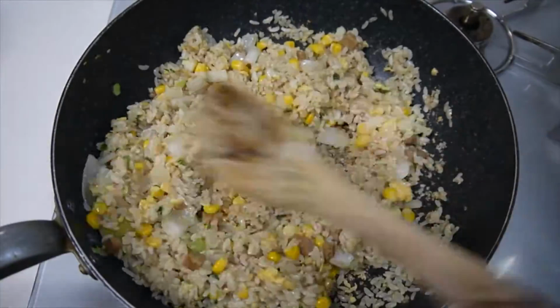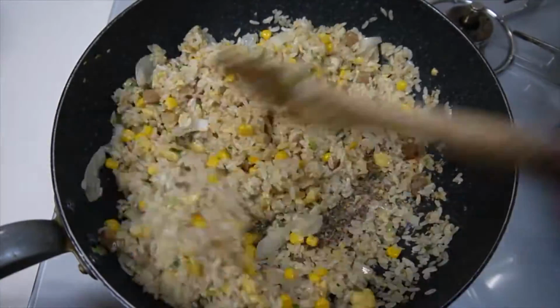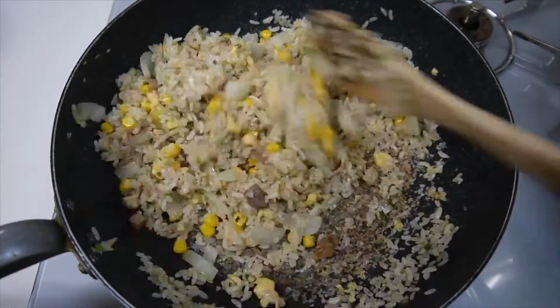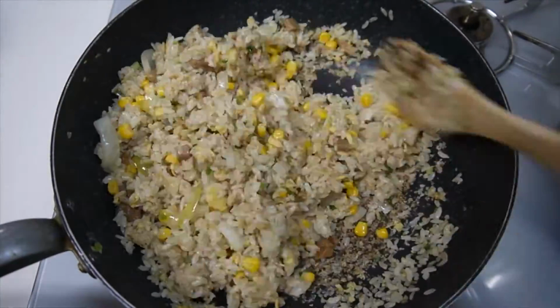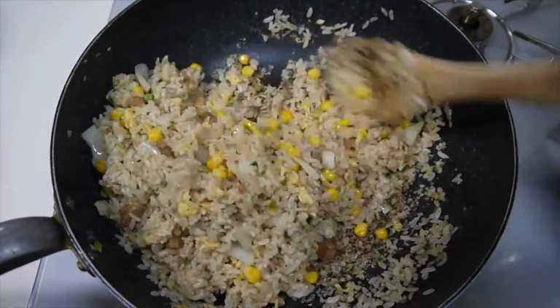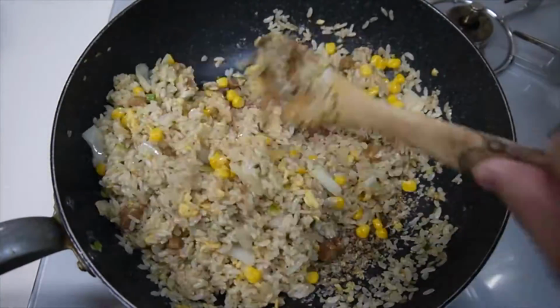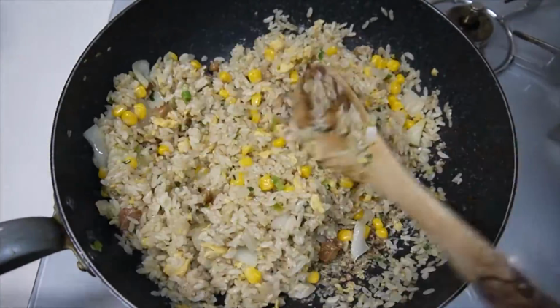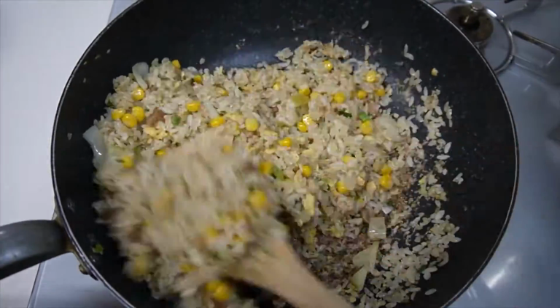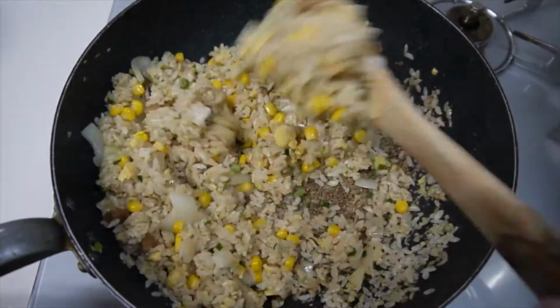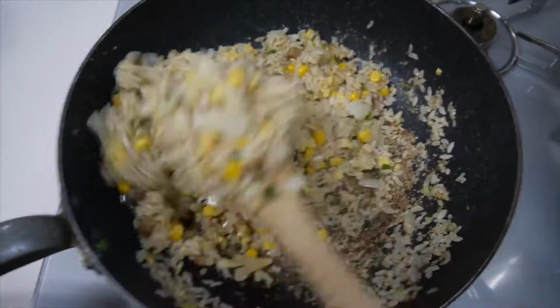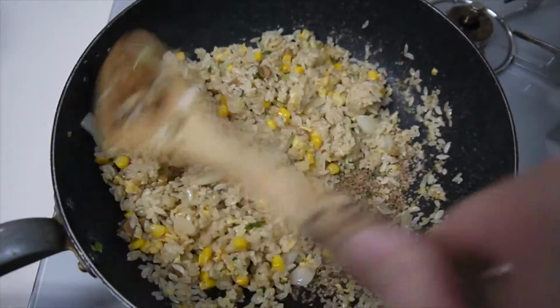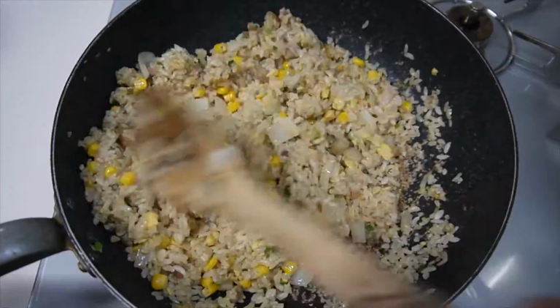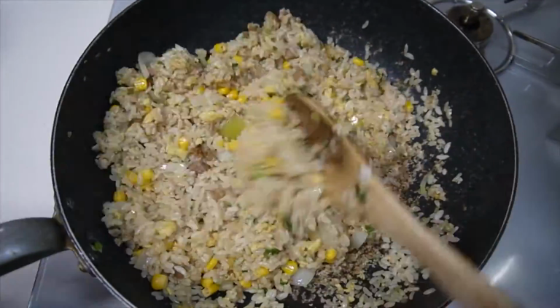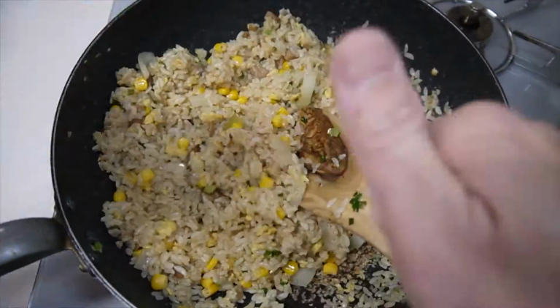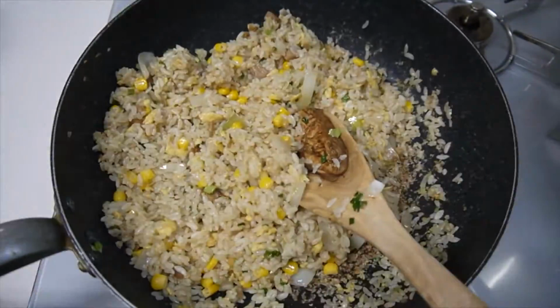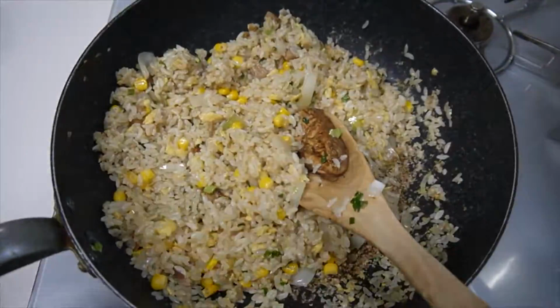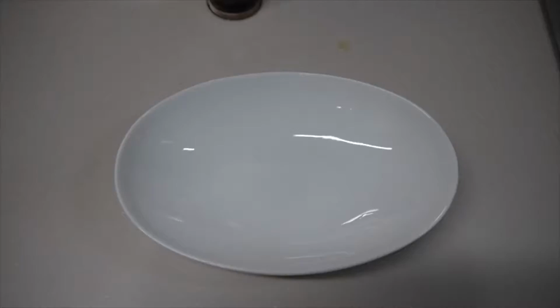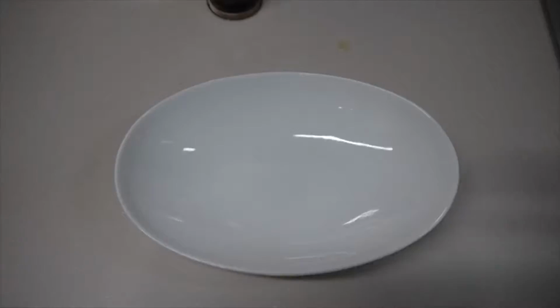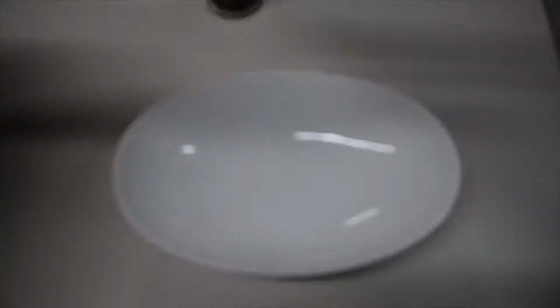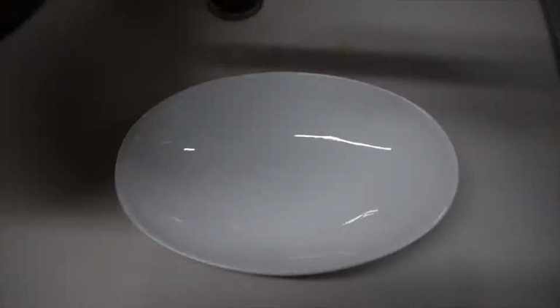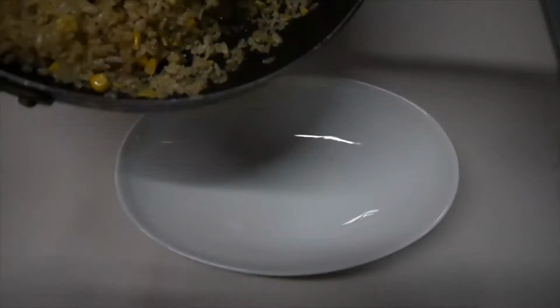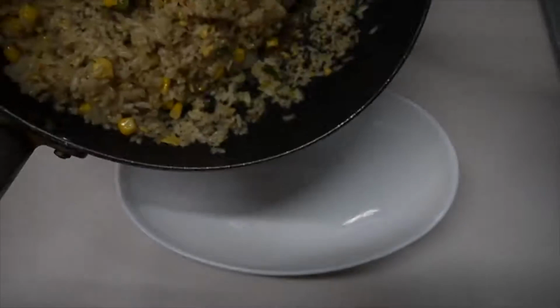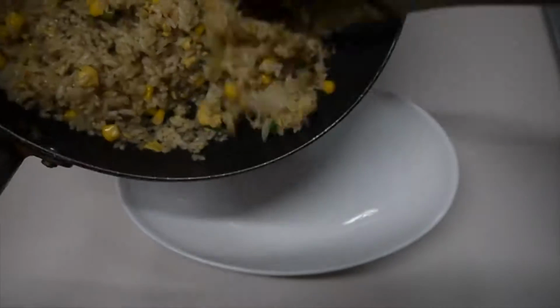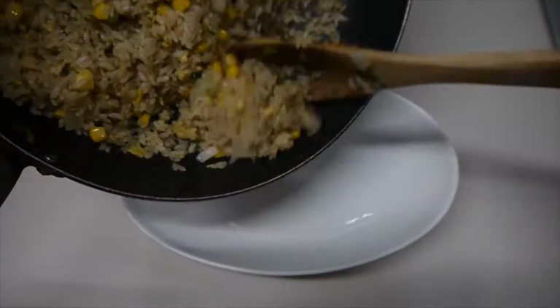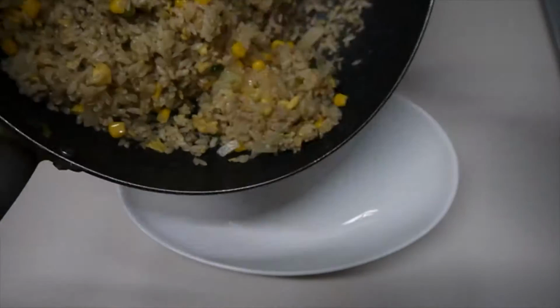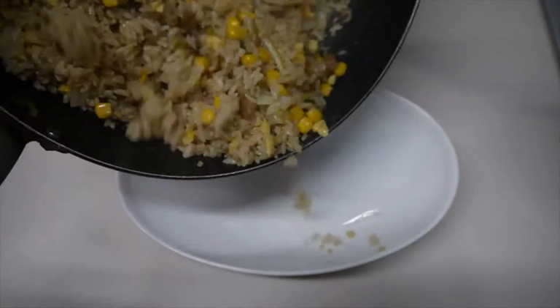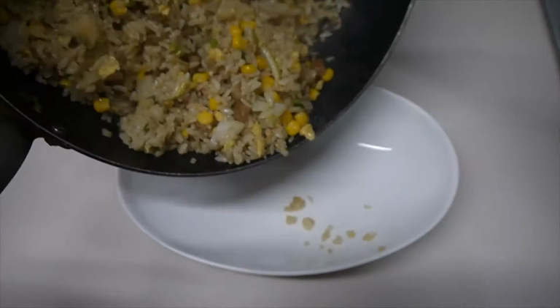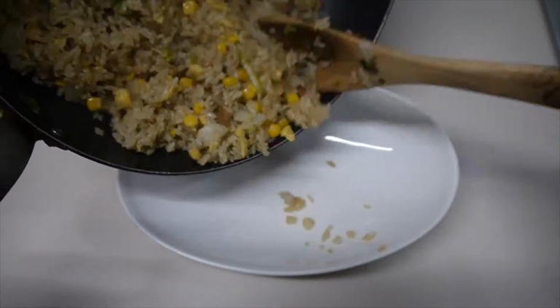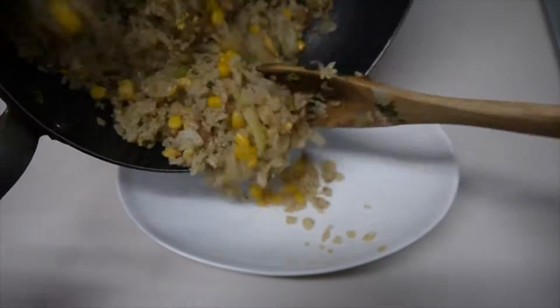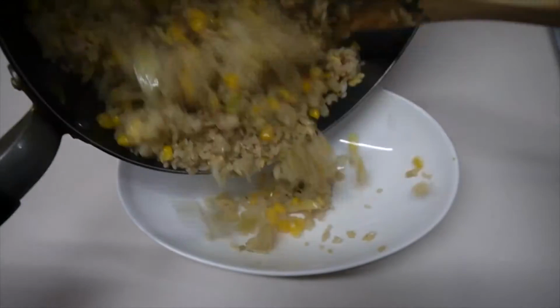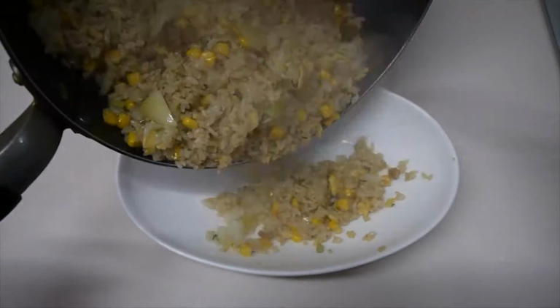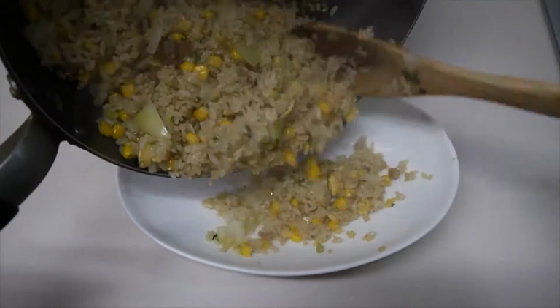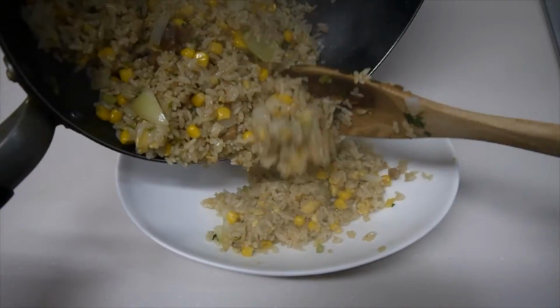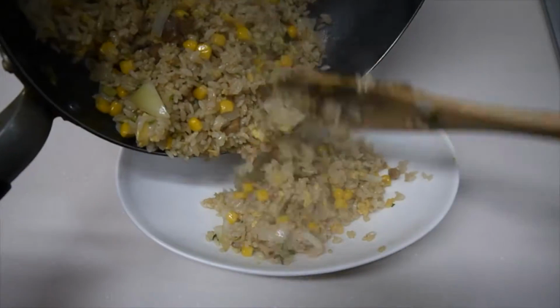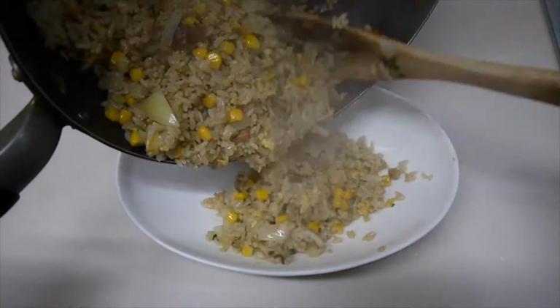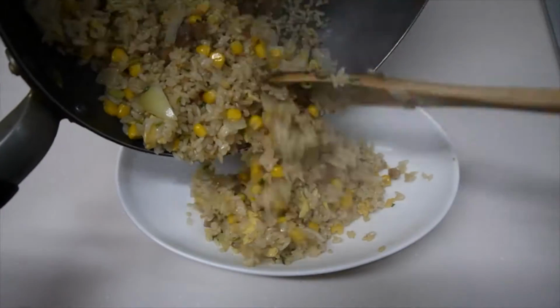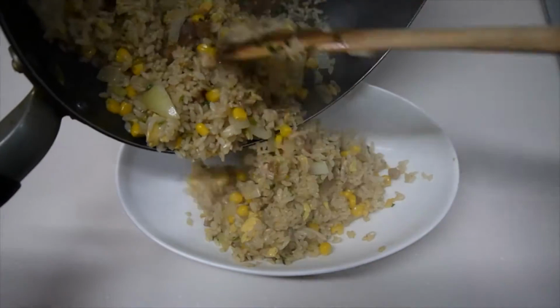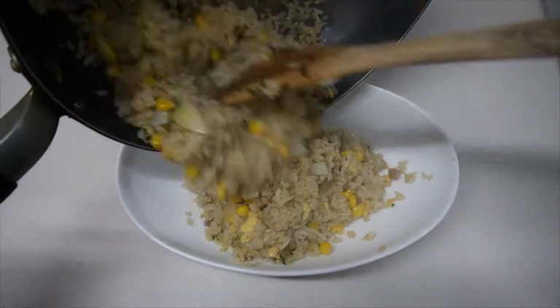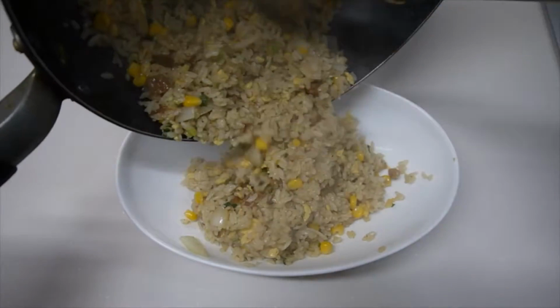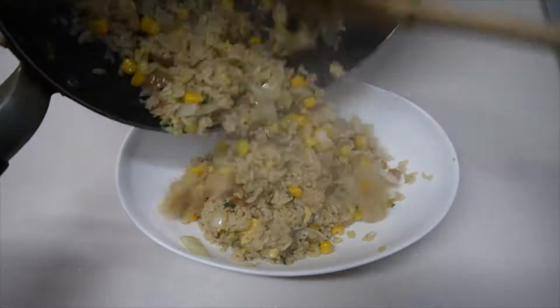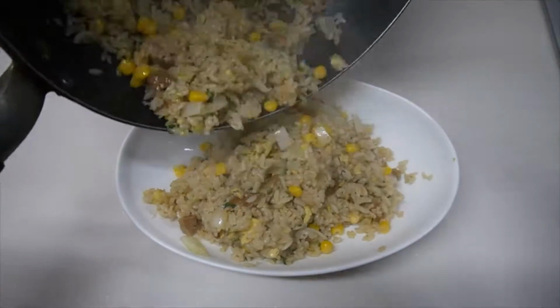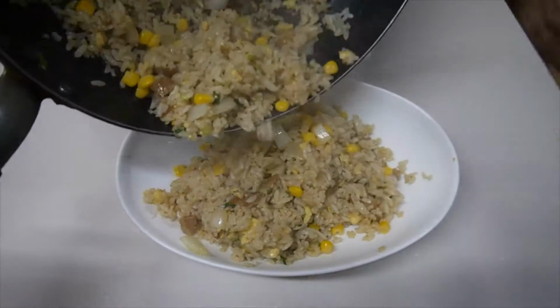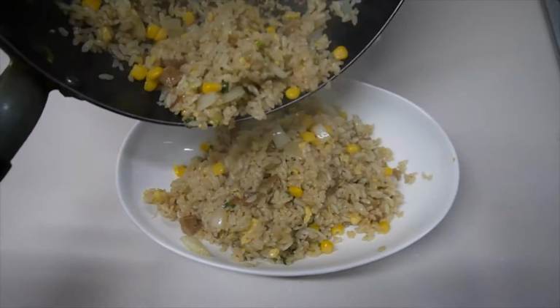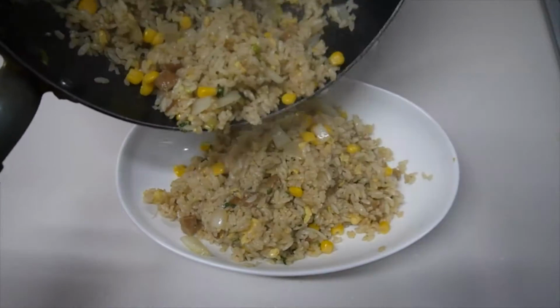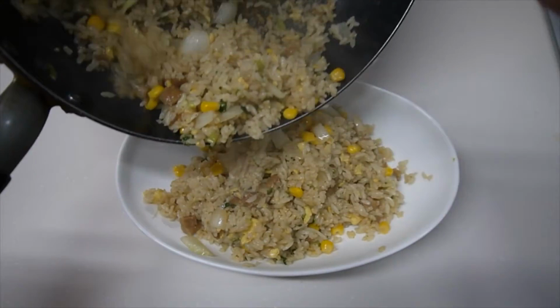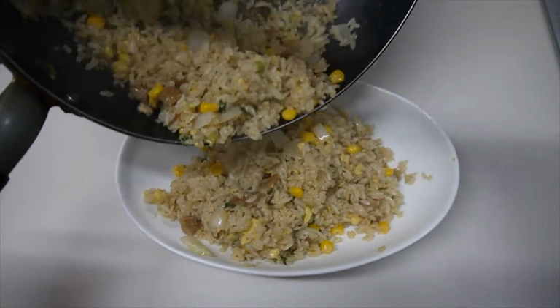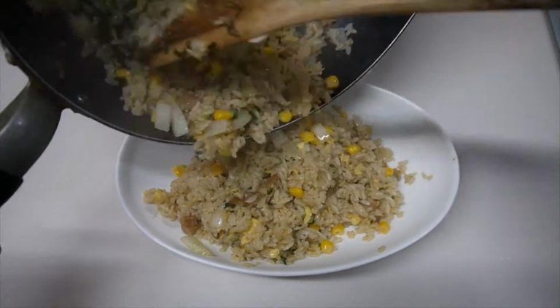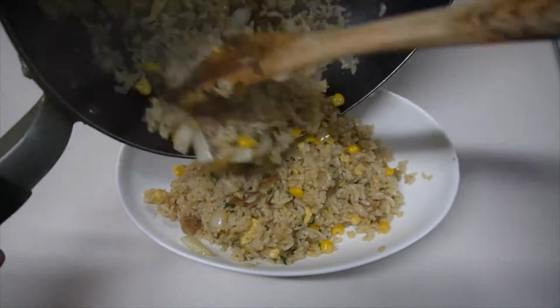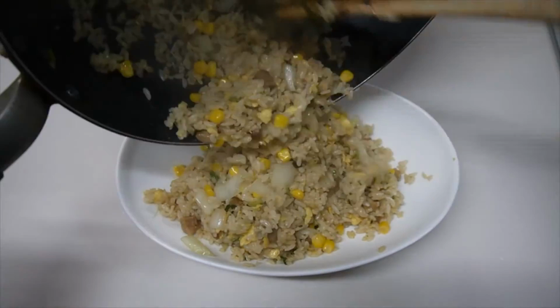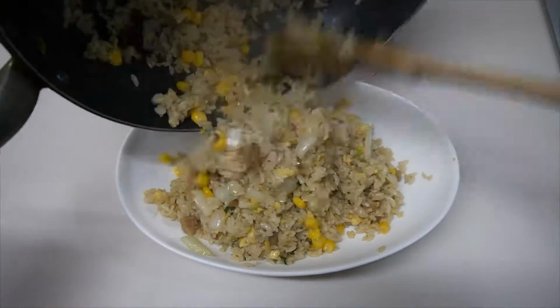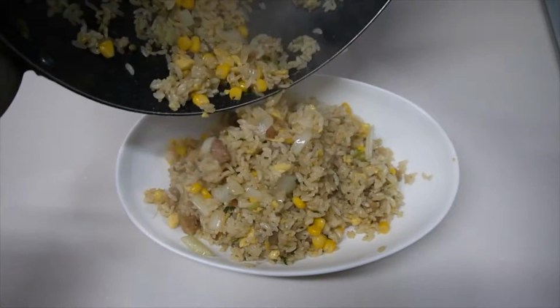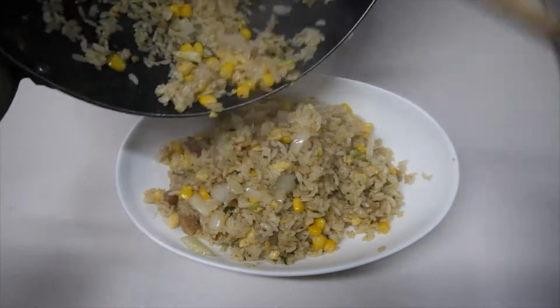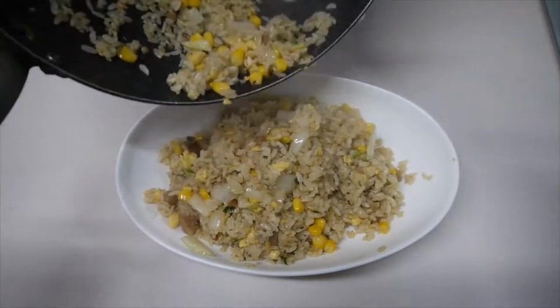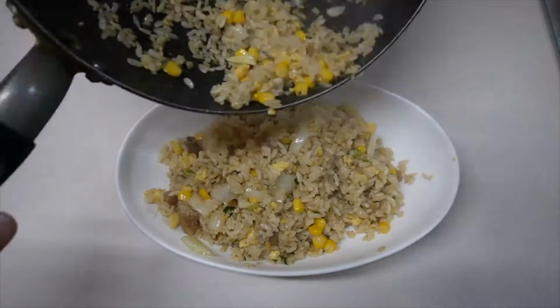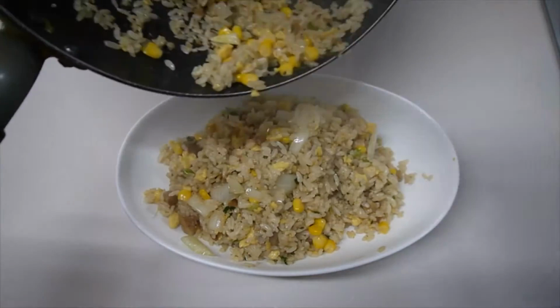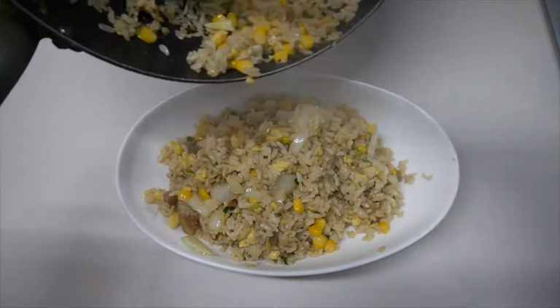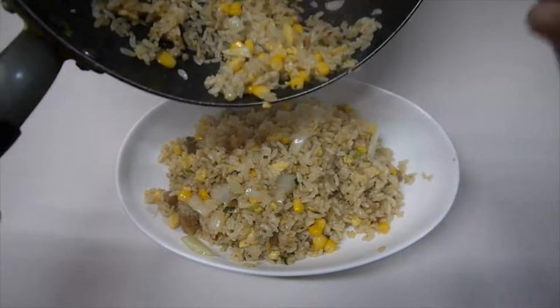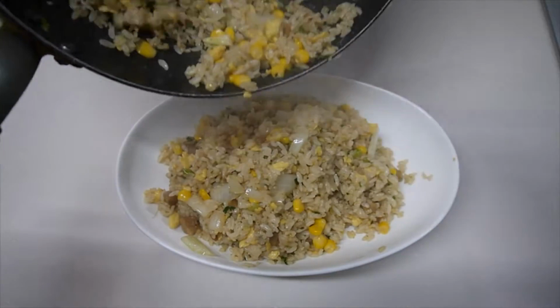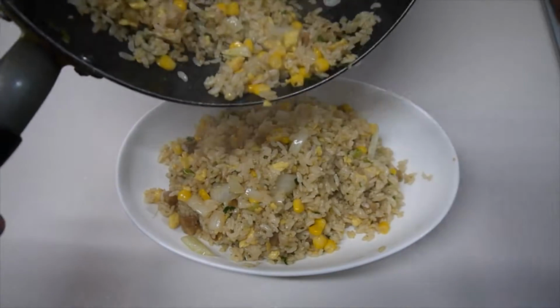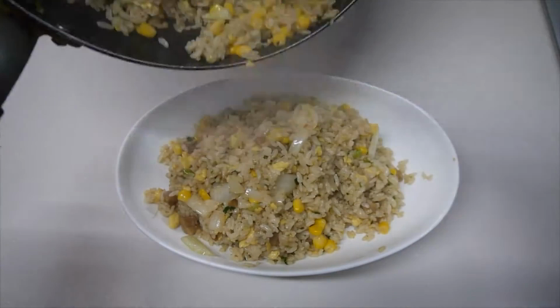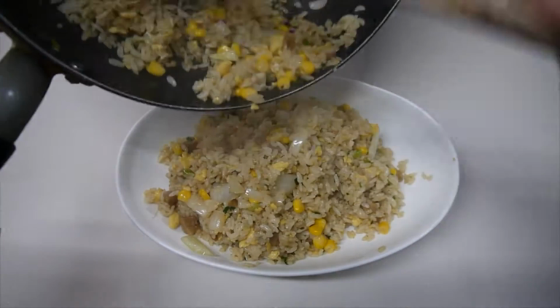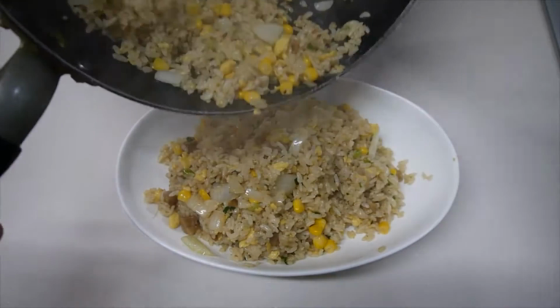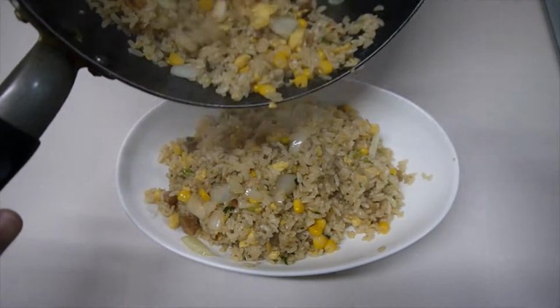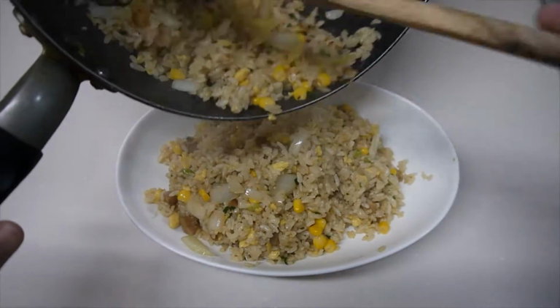Okay, that's about 6 minutes, so I'm done. Now put it on the plate, ready to serve.